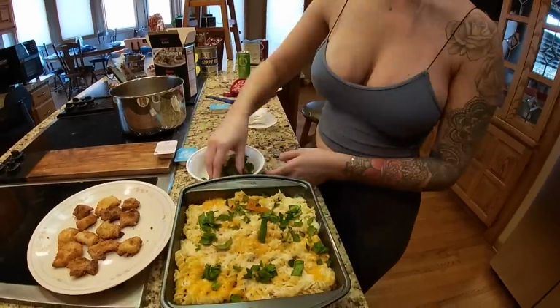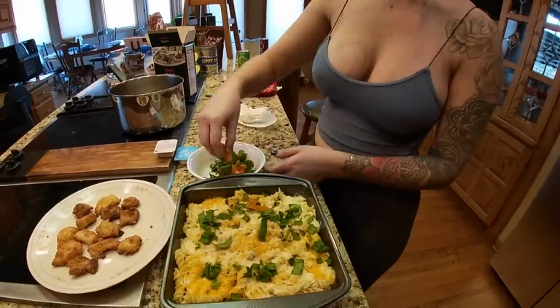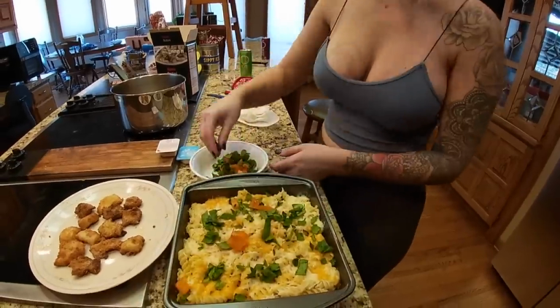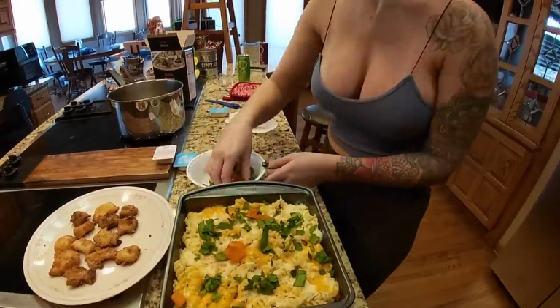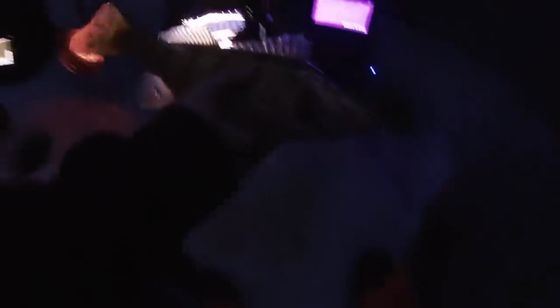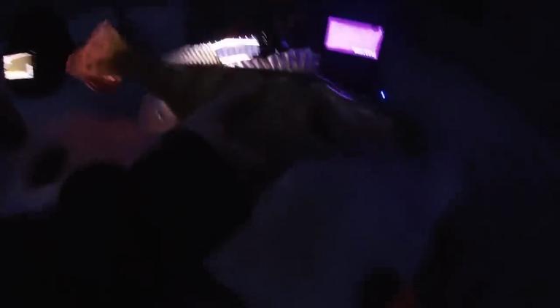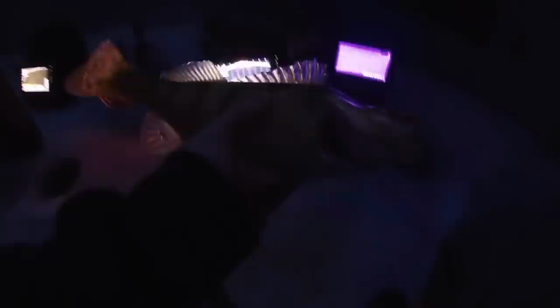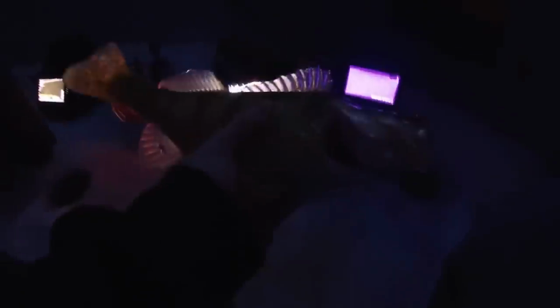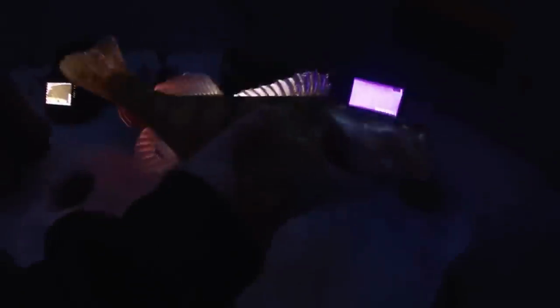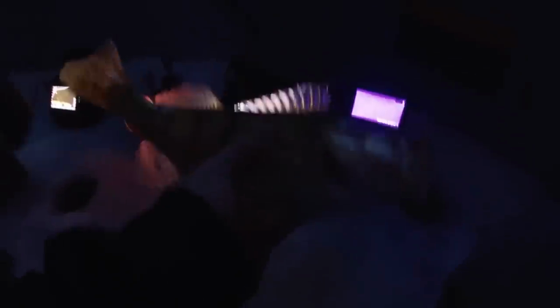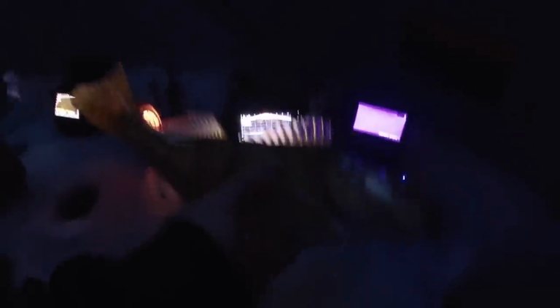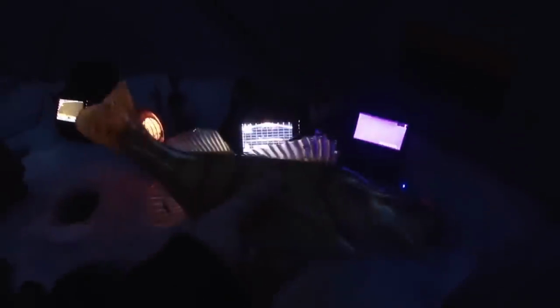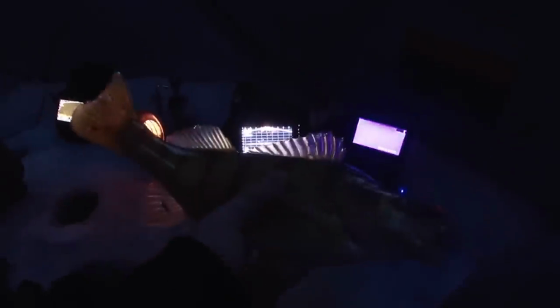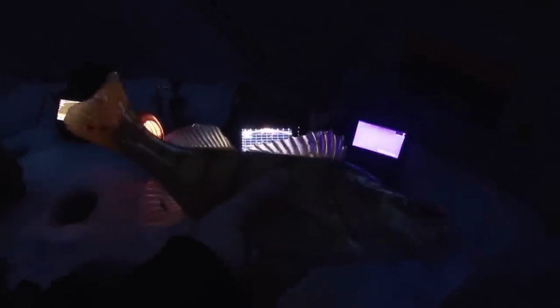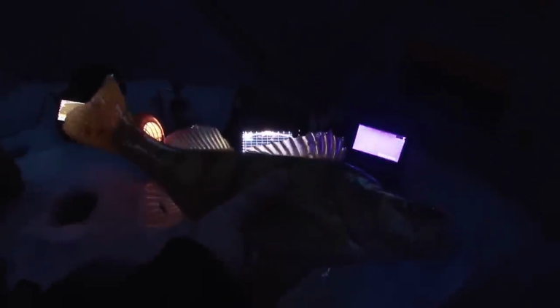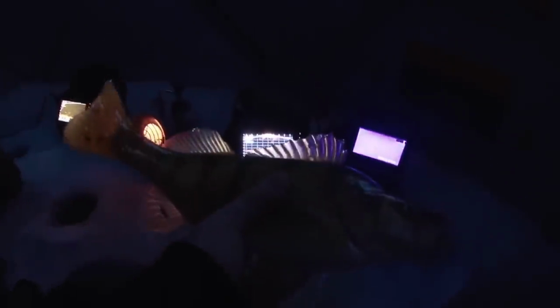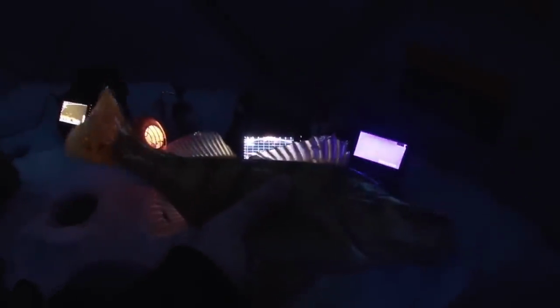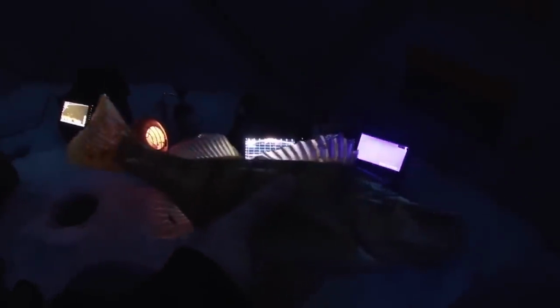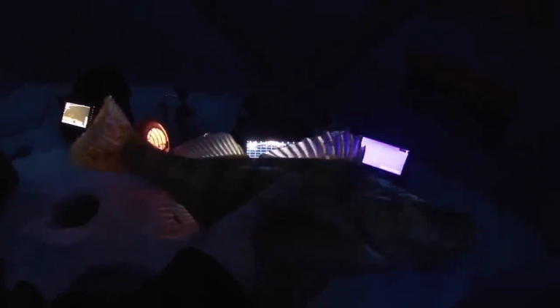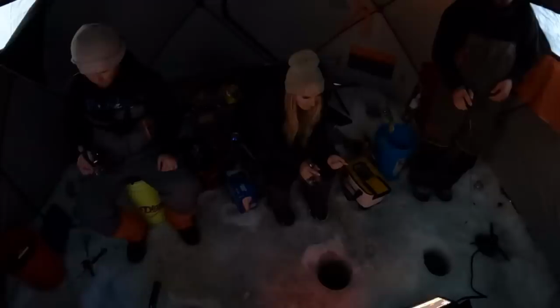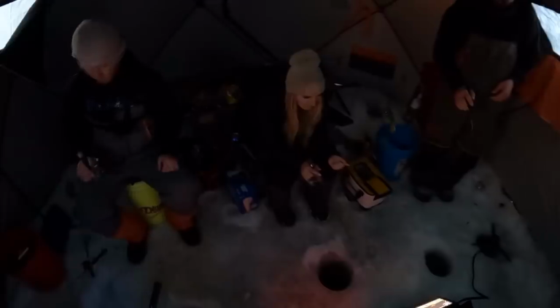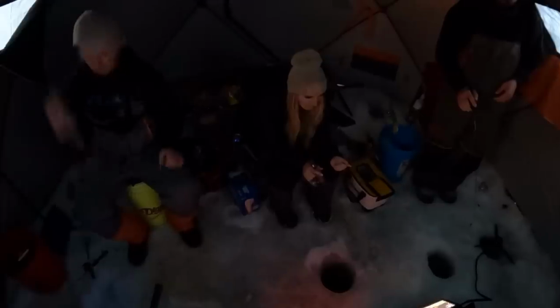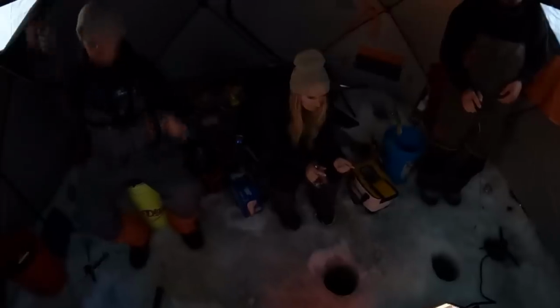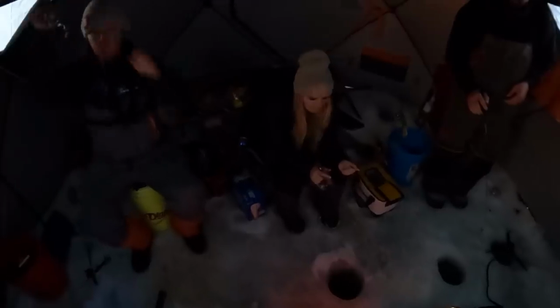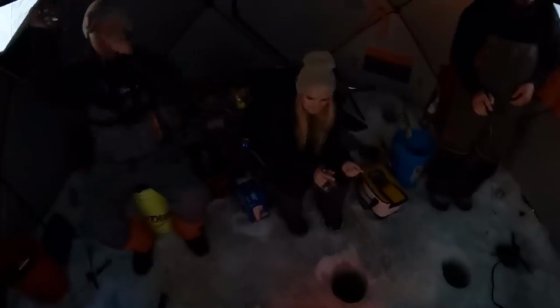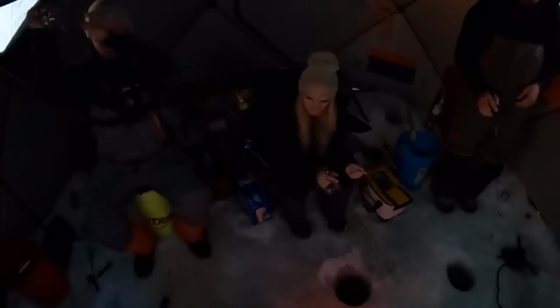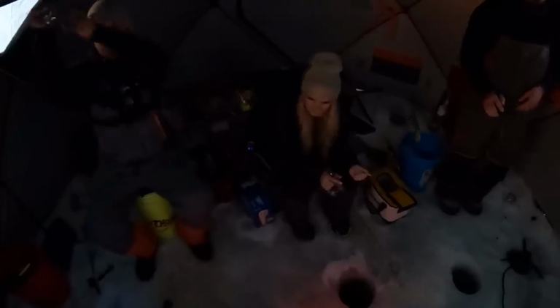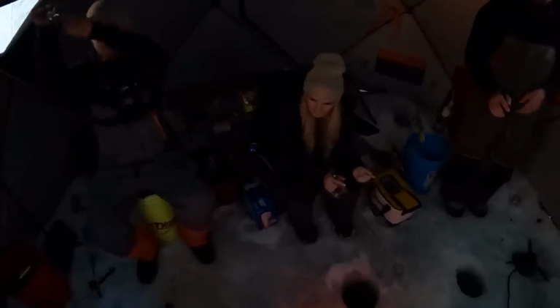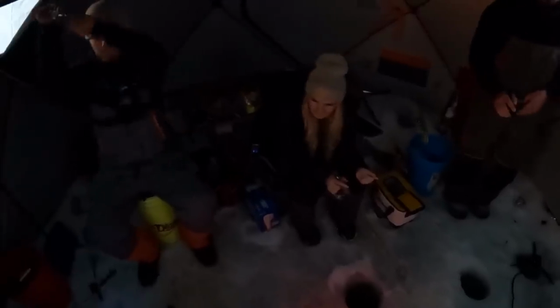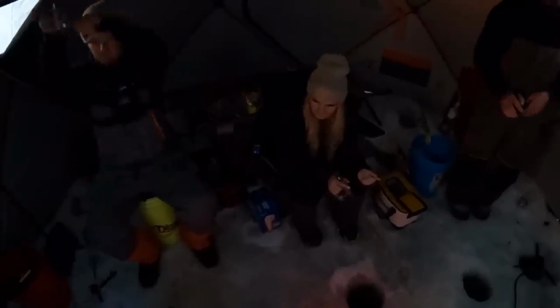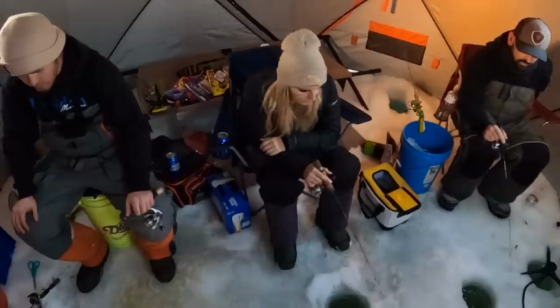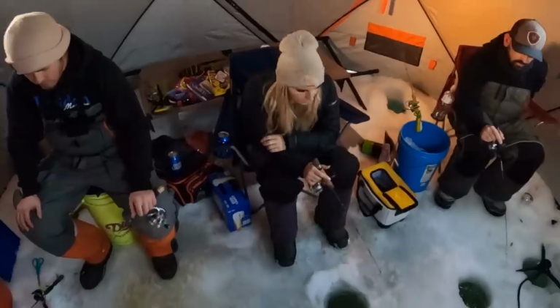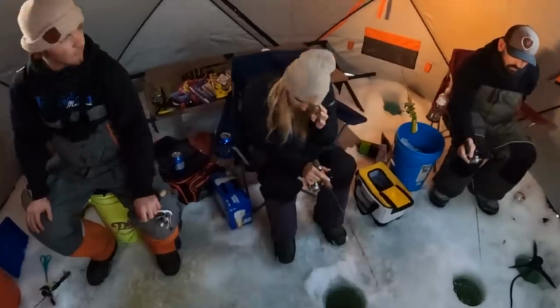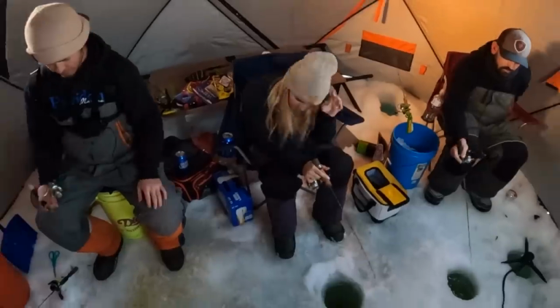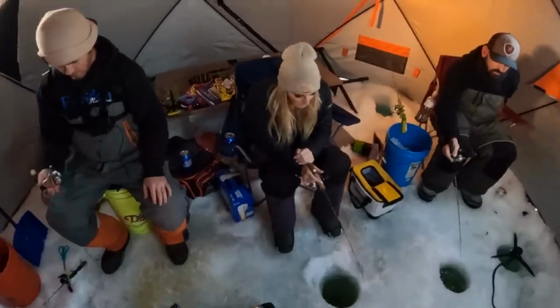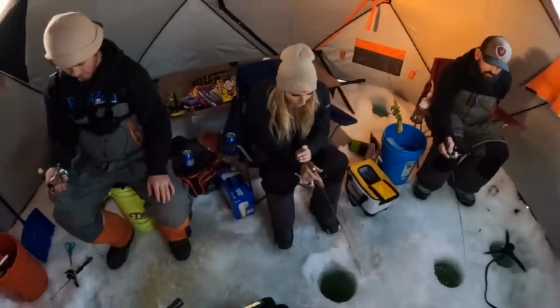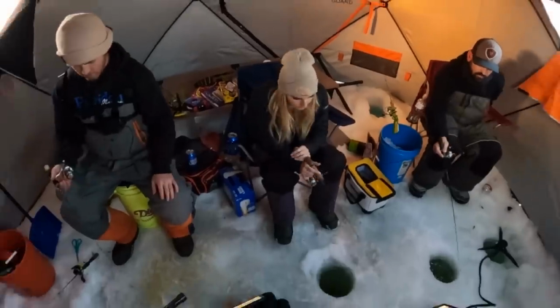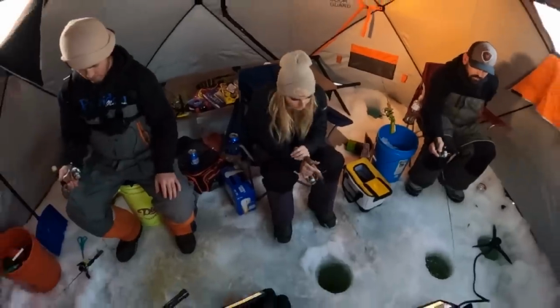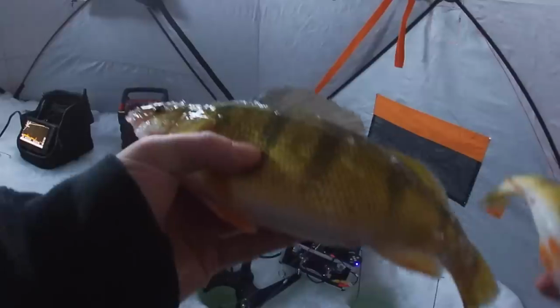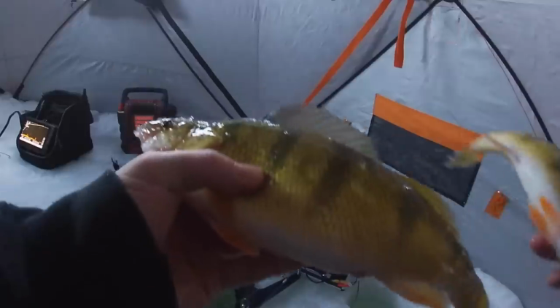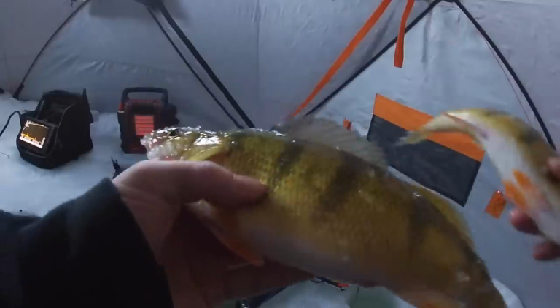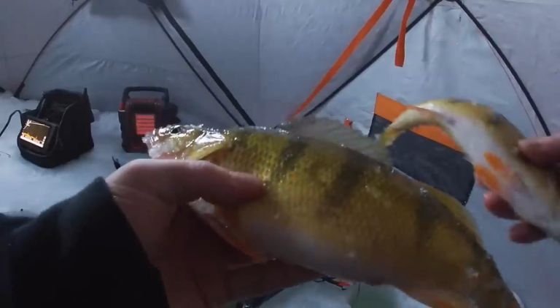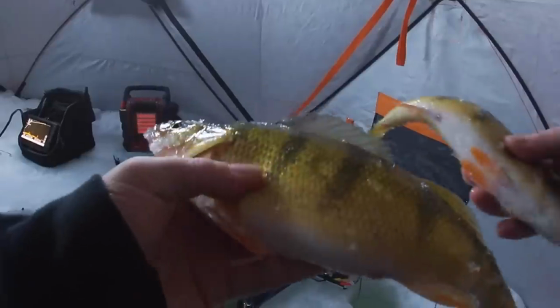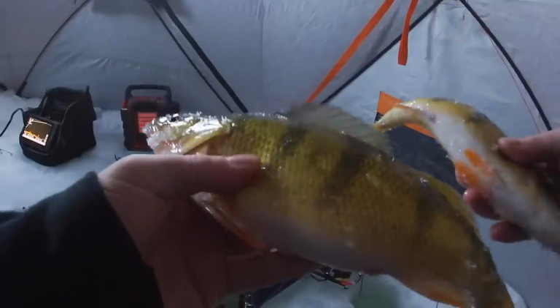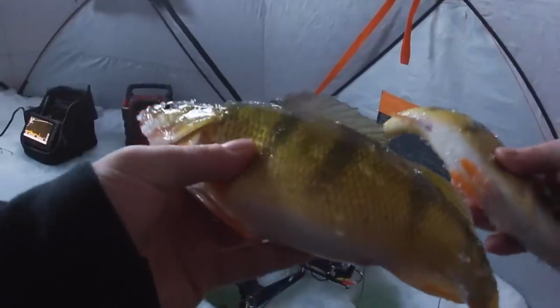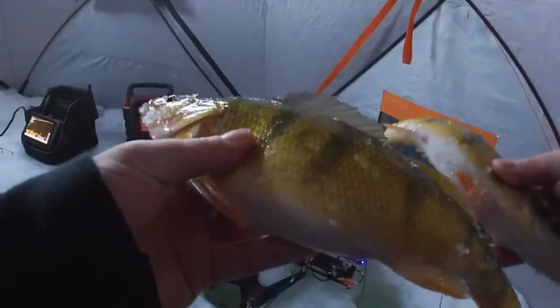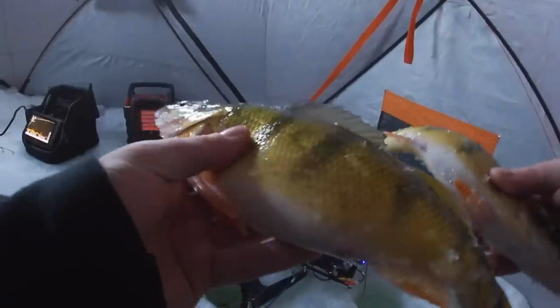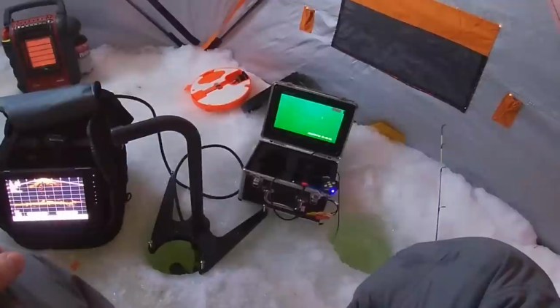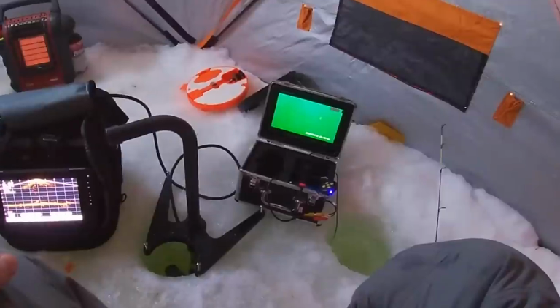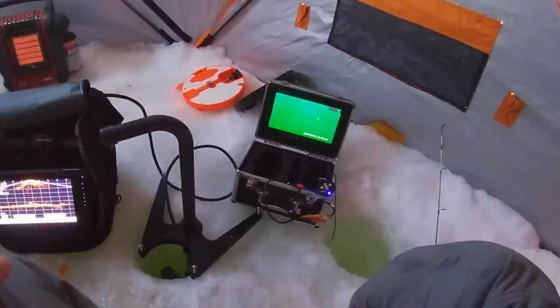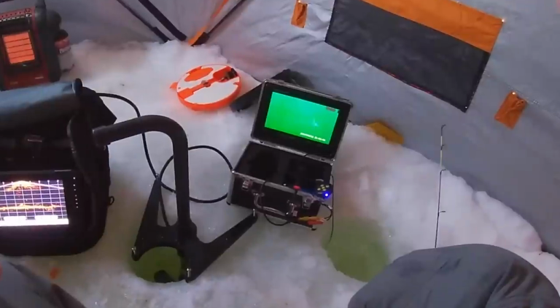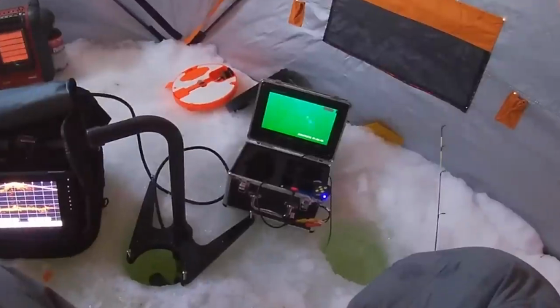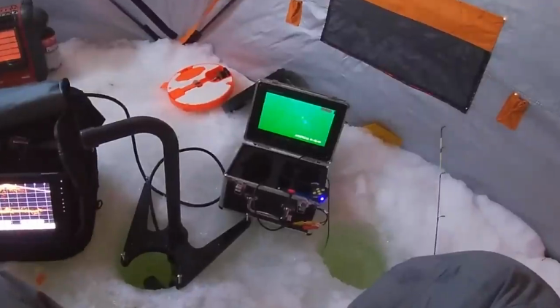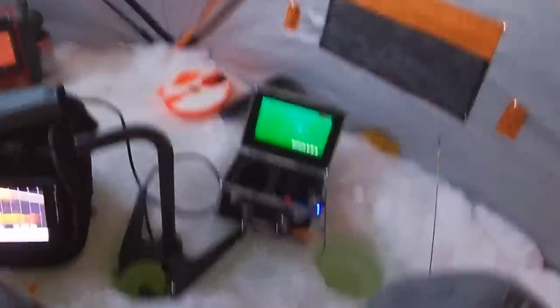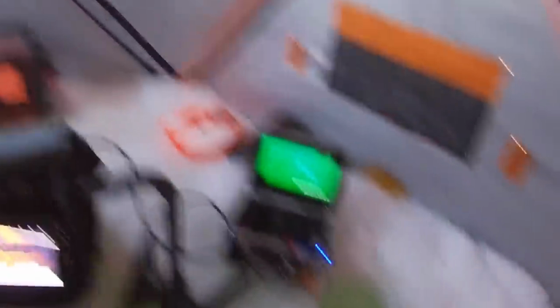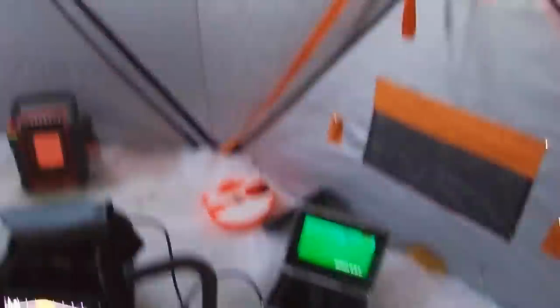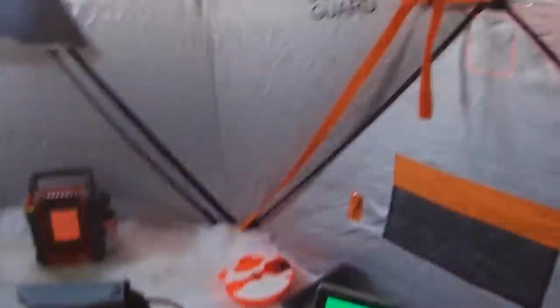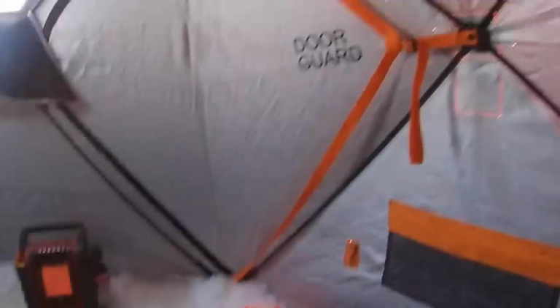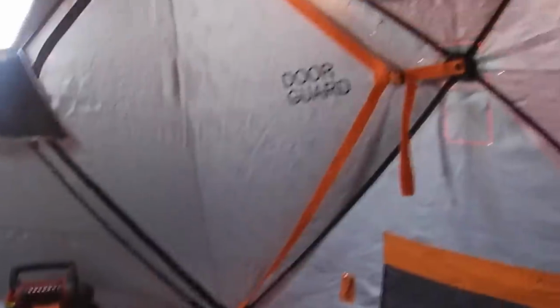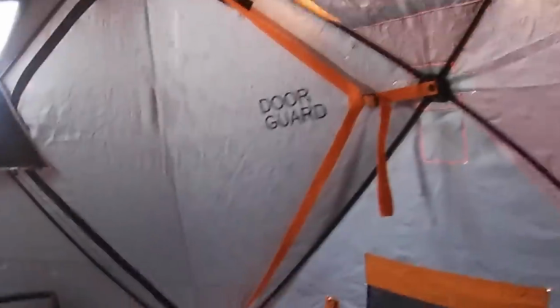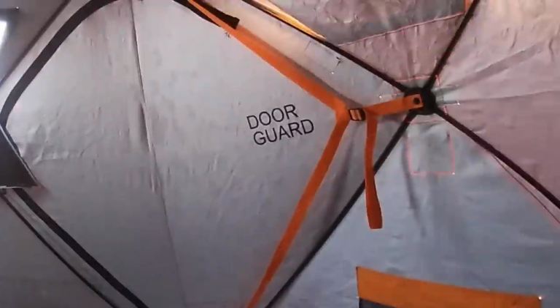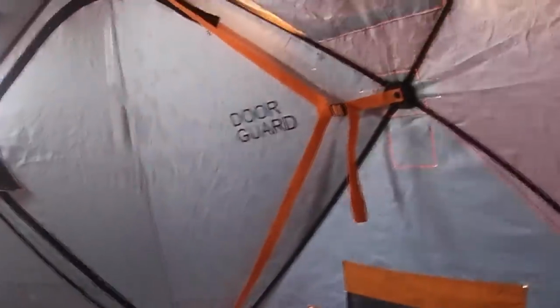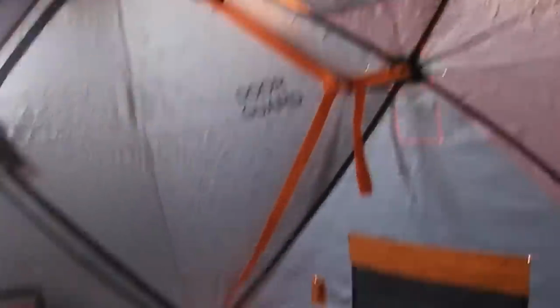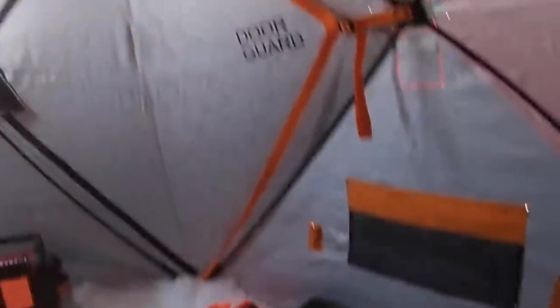Oh my gosh, yeah! Perch coming — oh, got him!